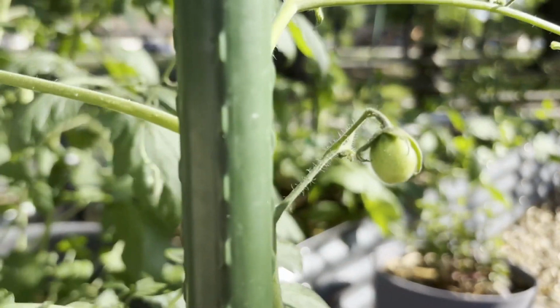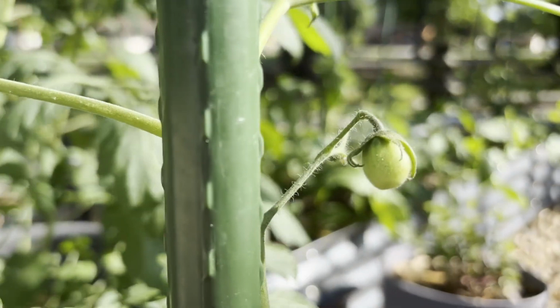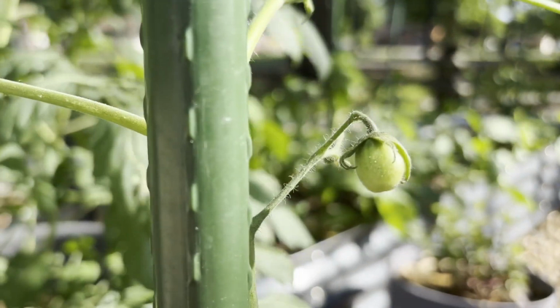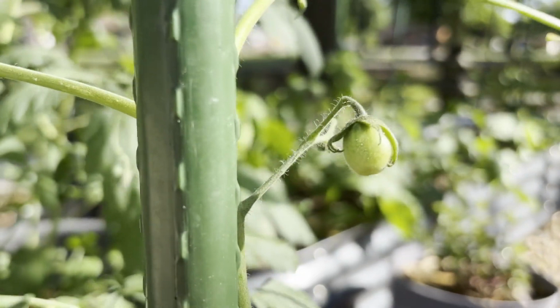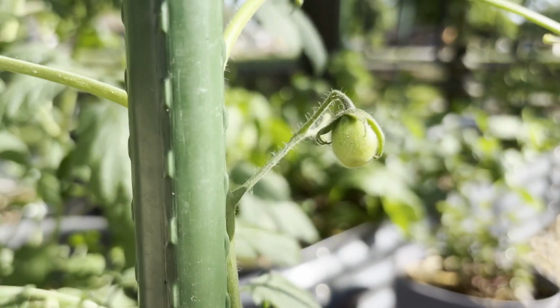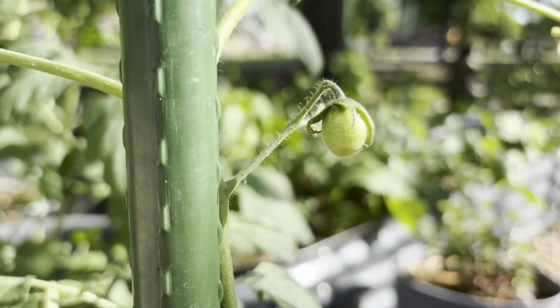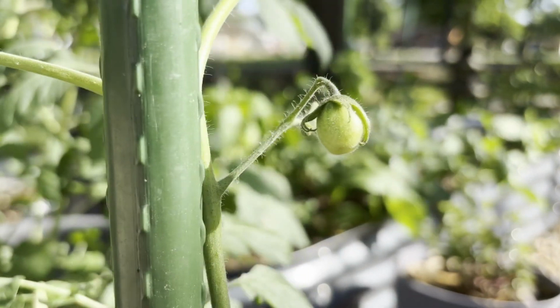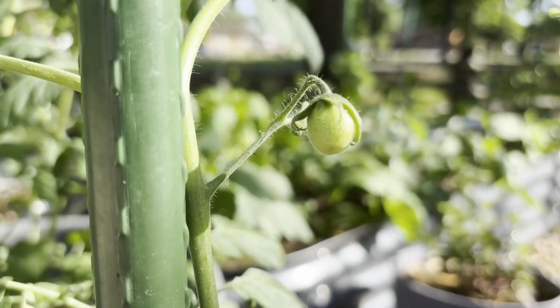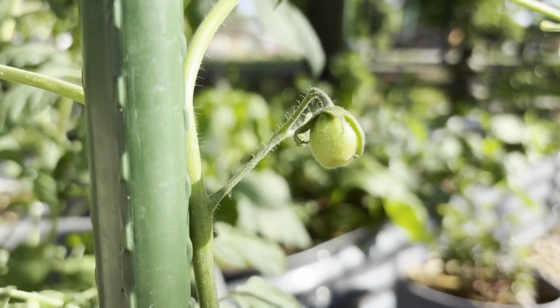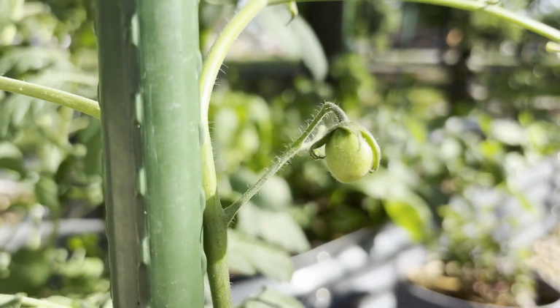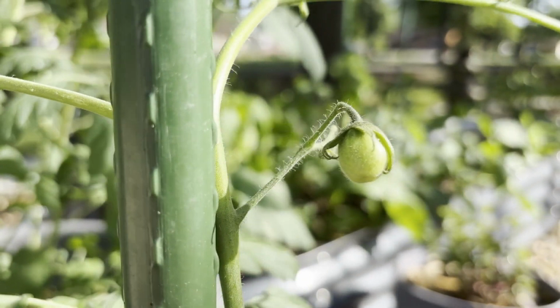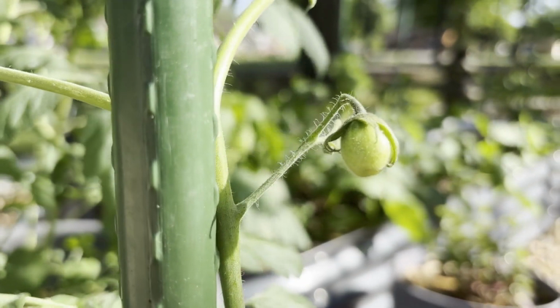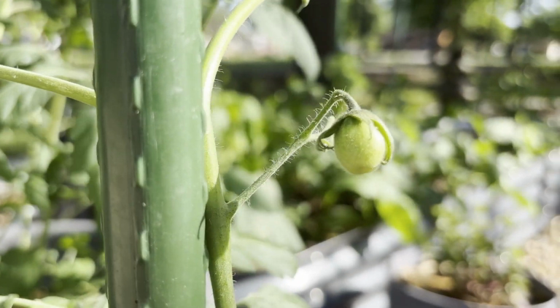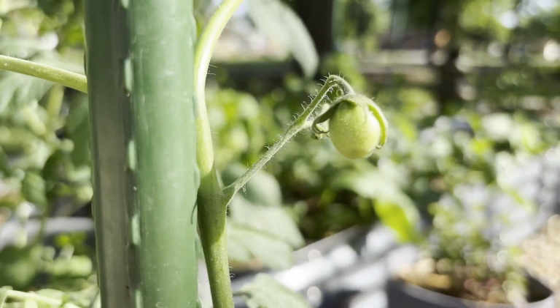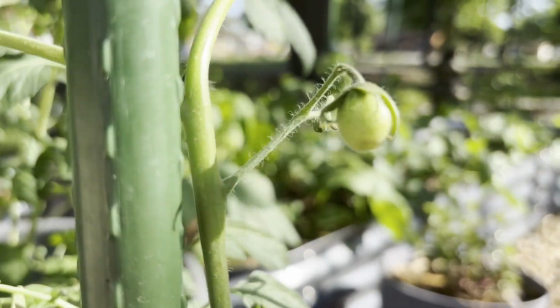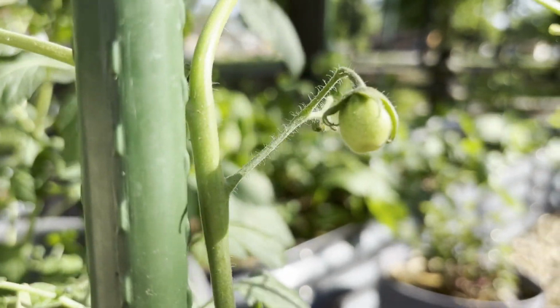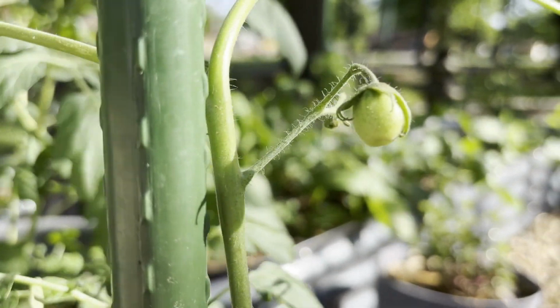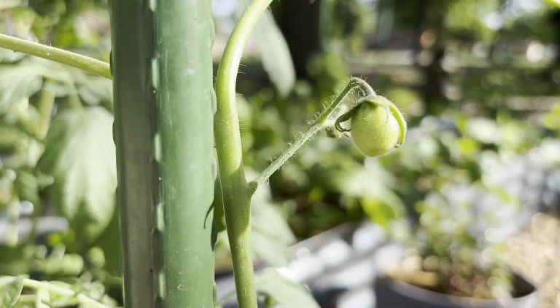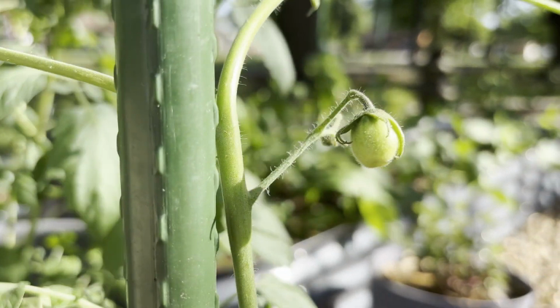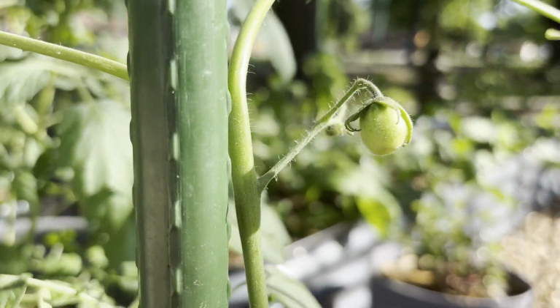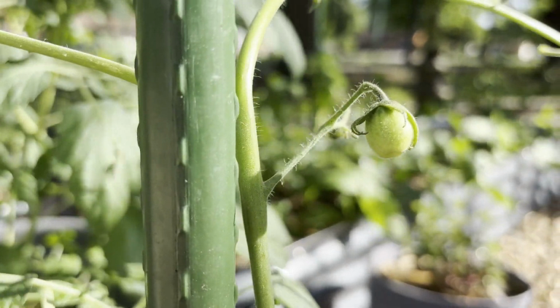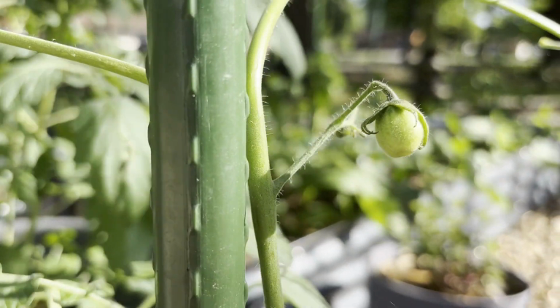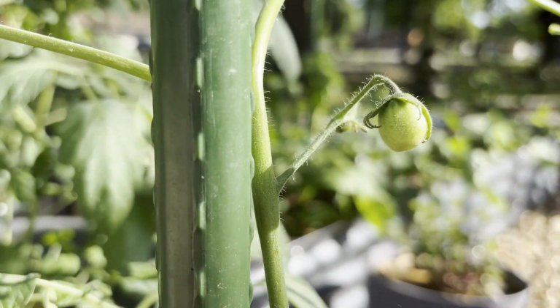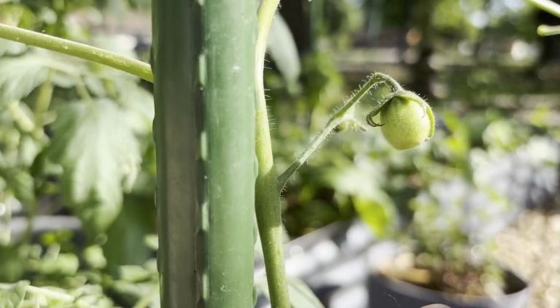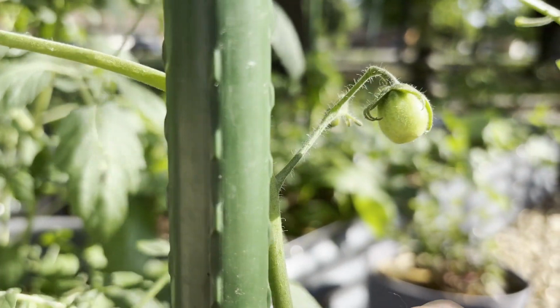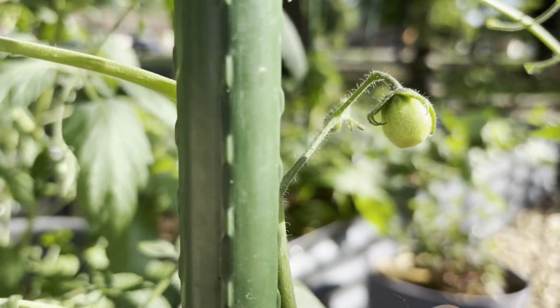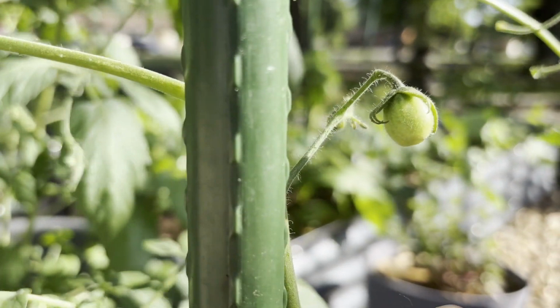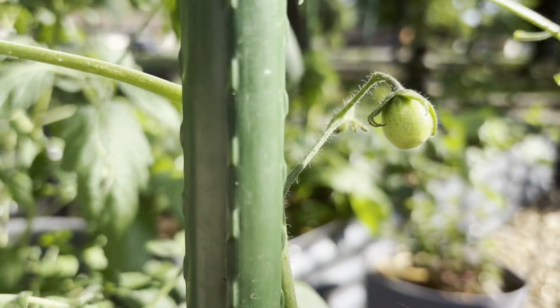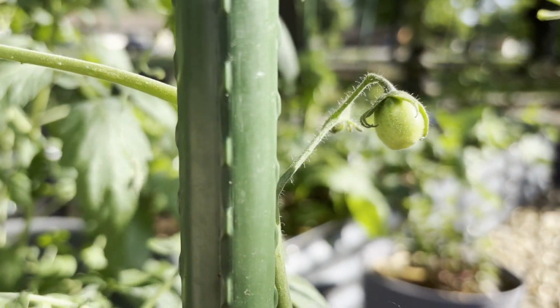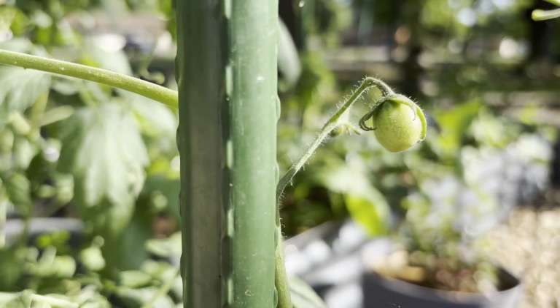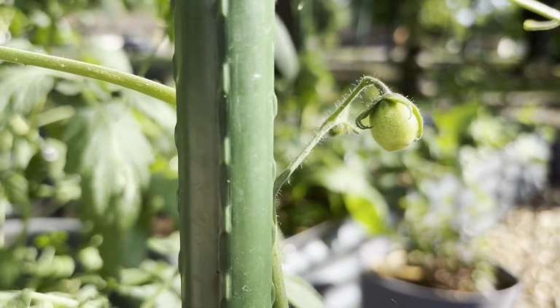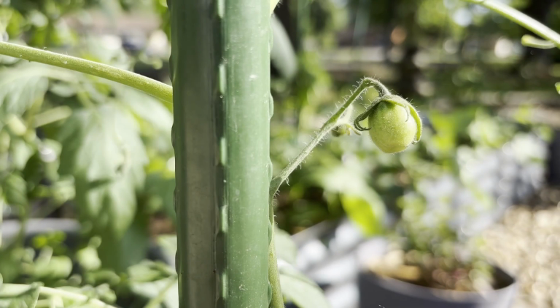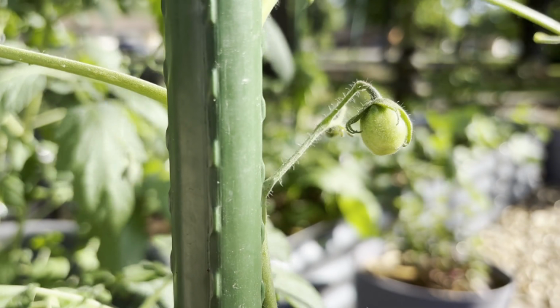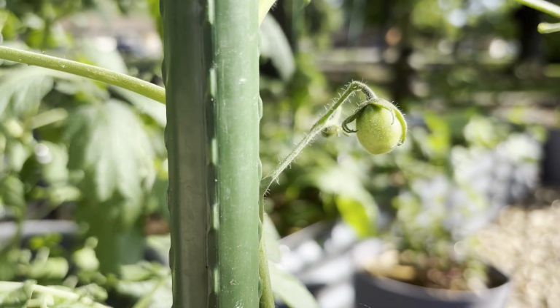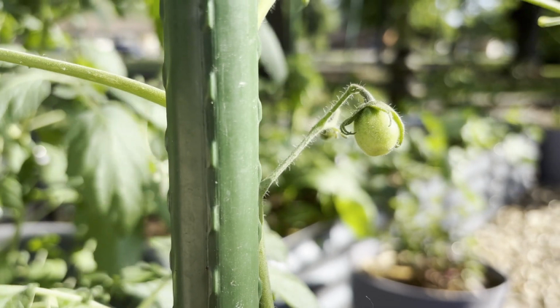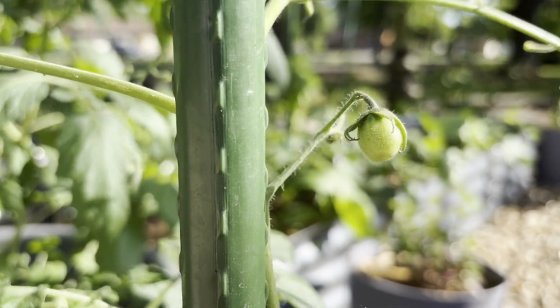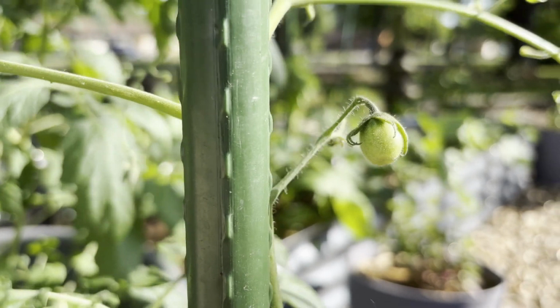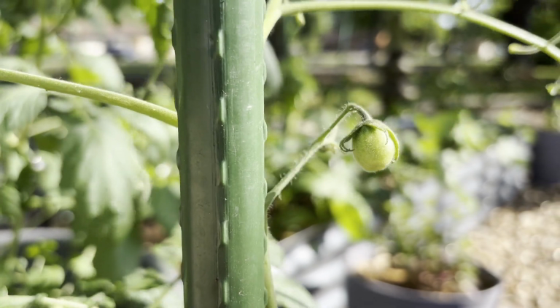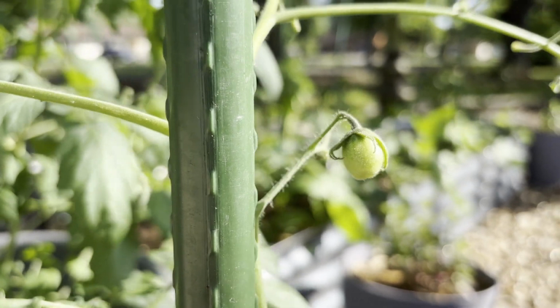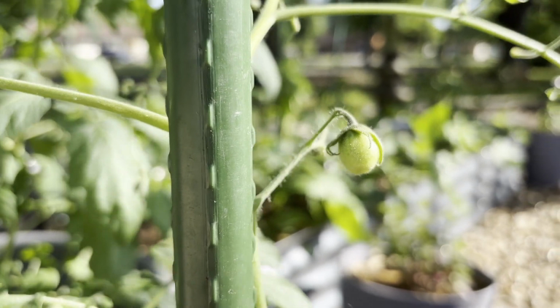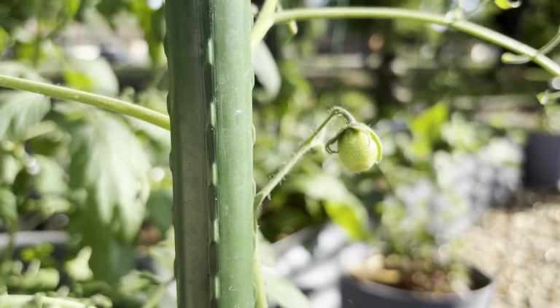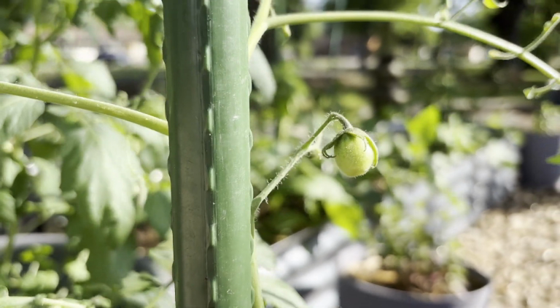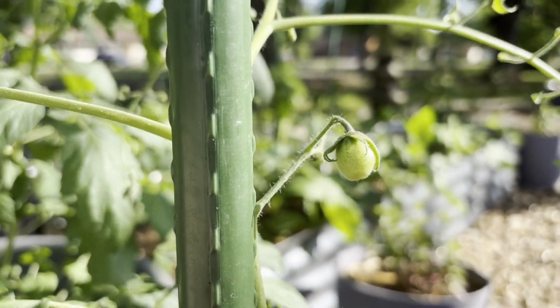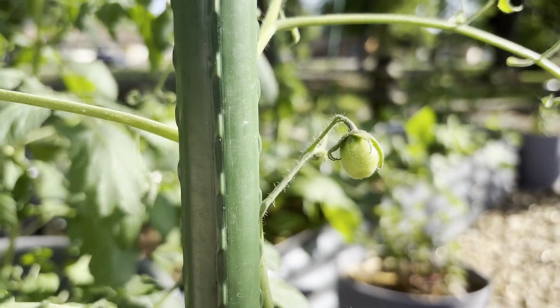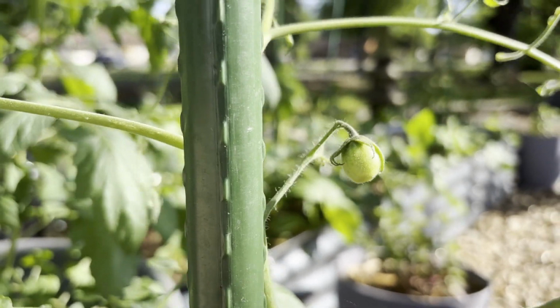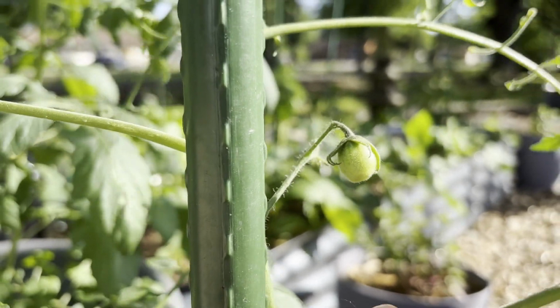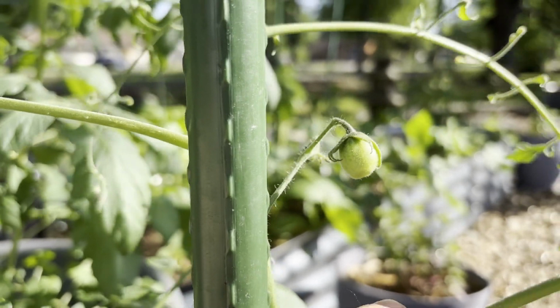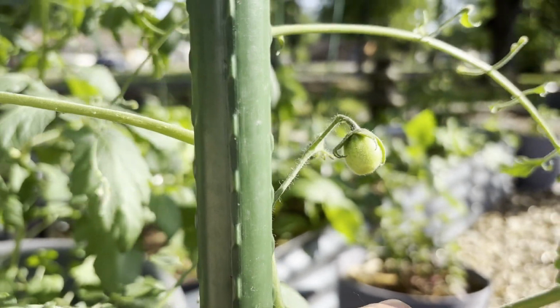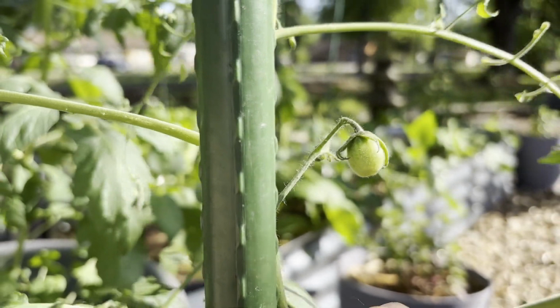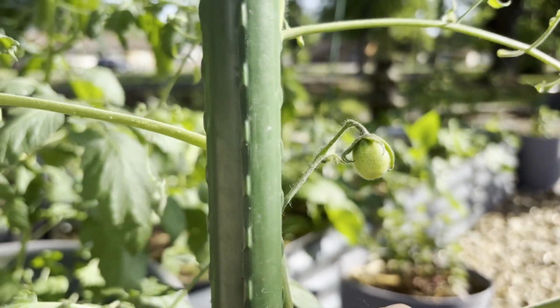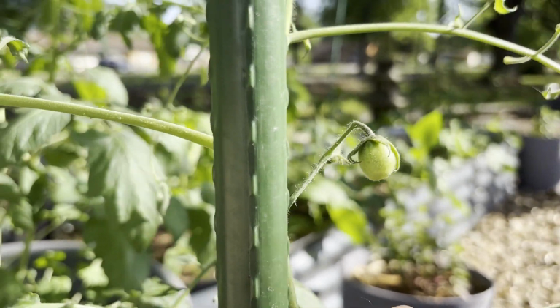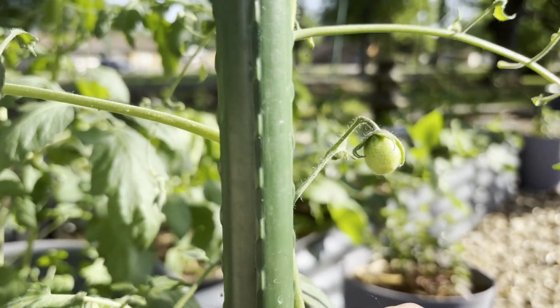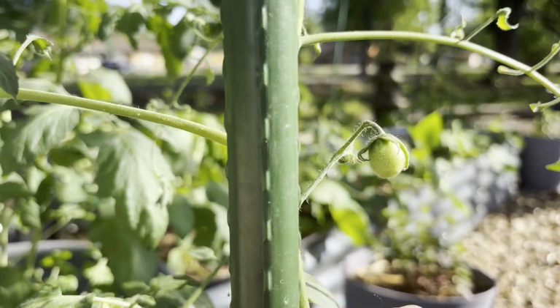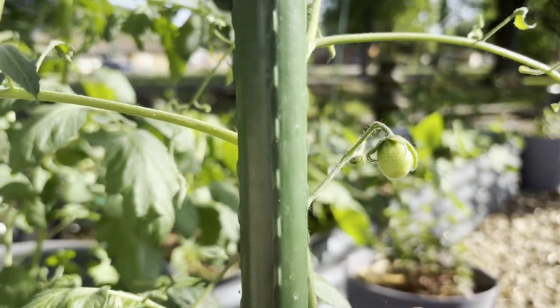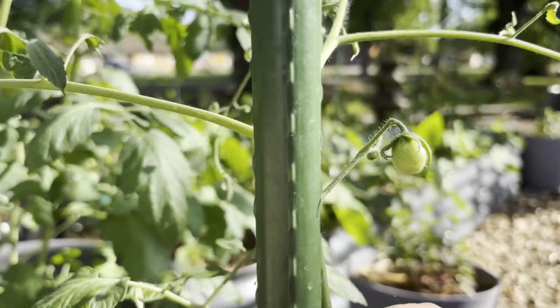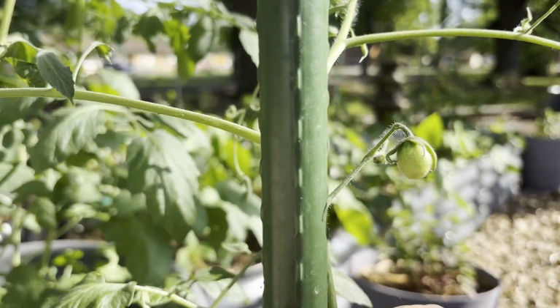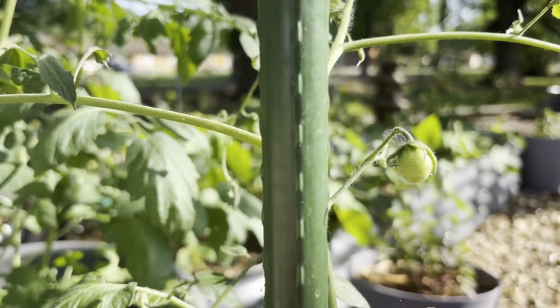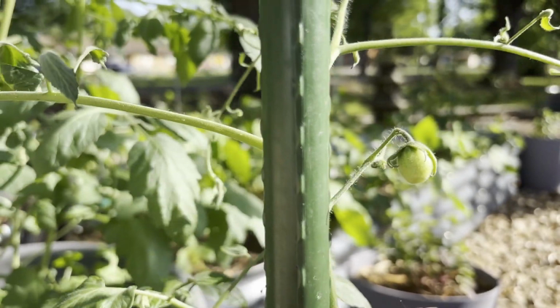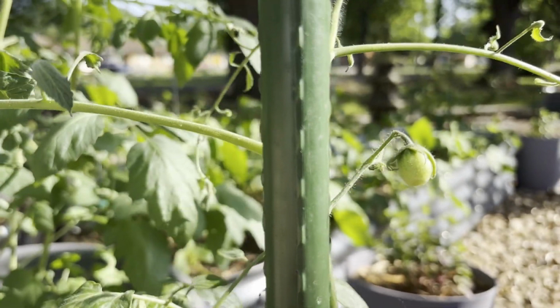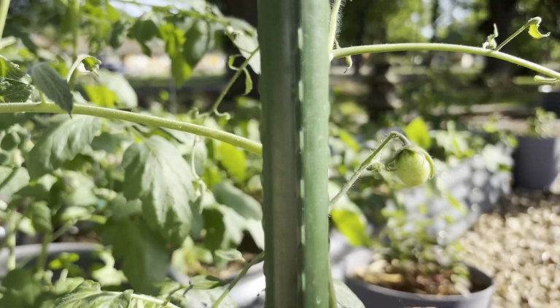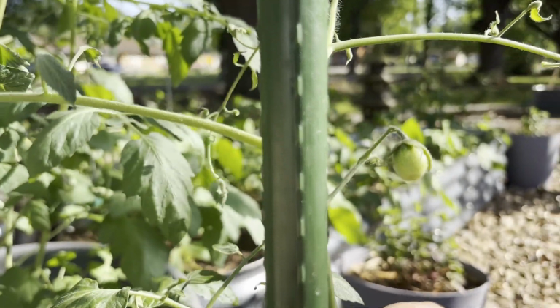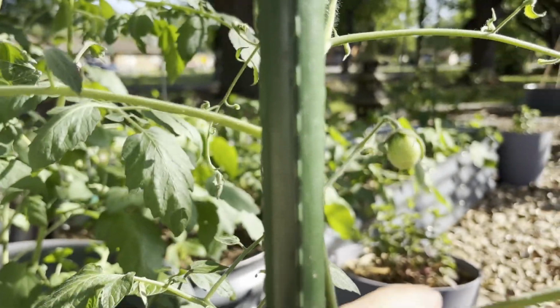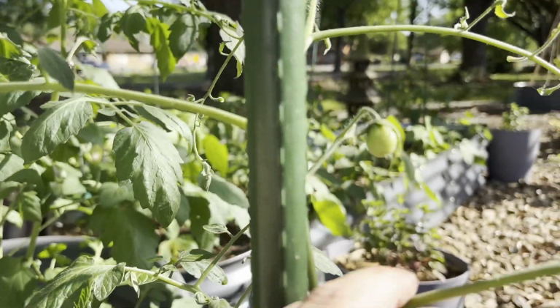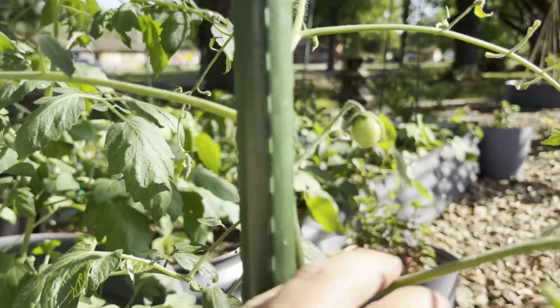It's still putting on fruit, so the plant's still healthy. We look forward to seeing how it fares out and how it recovers.